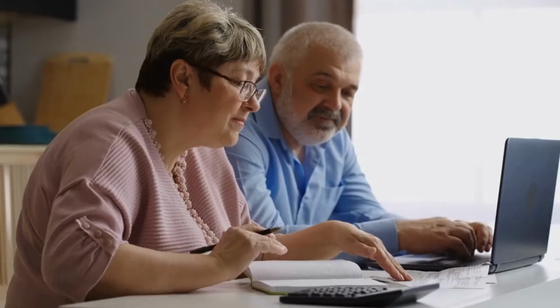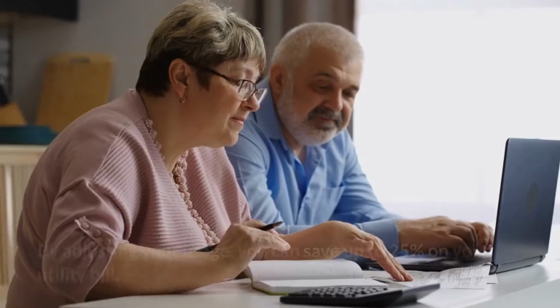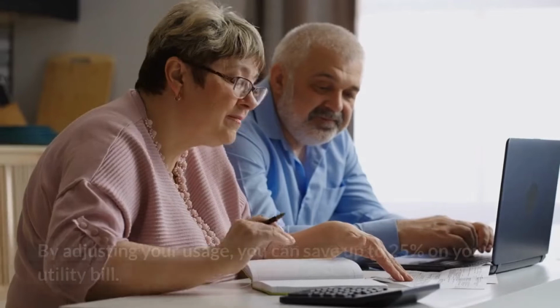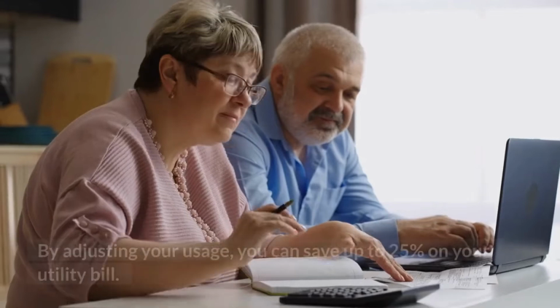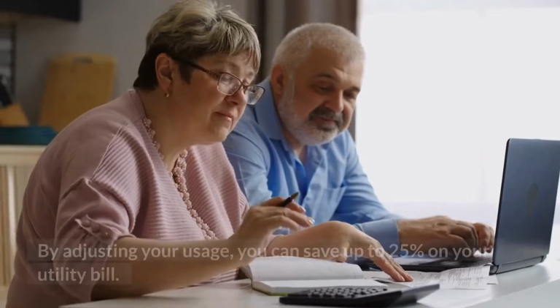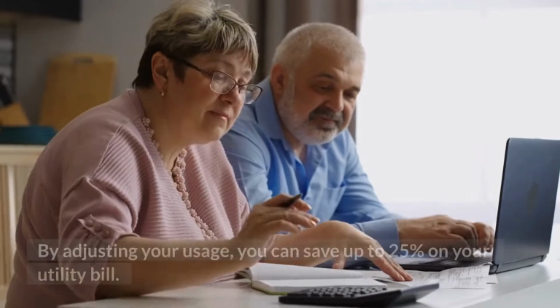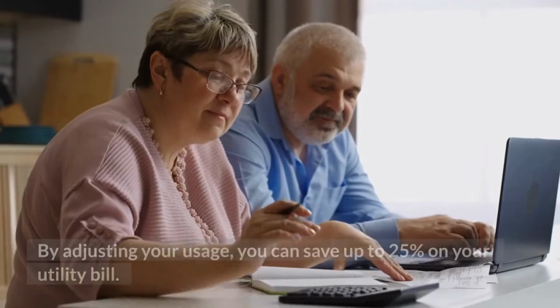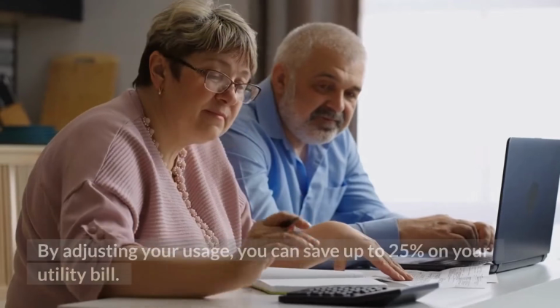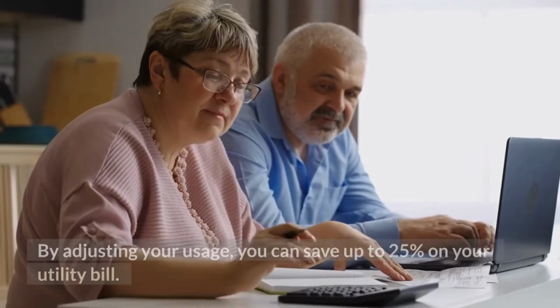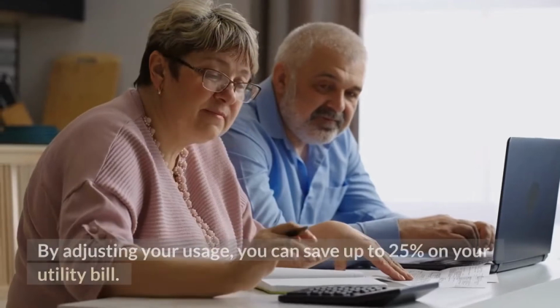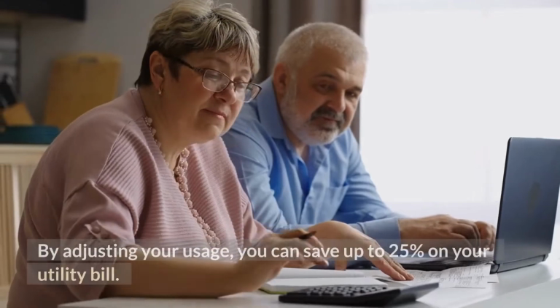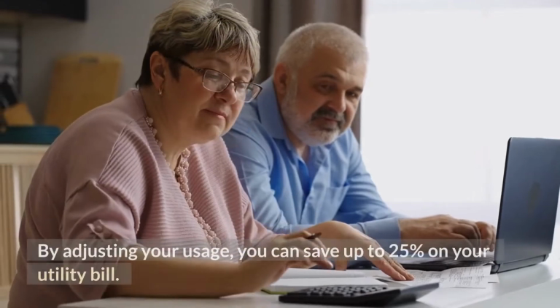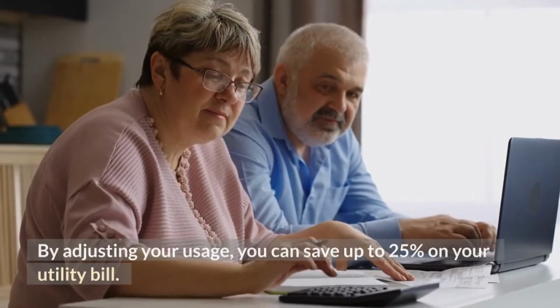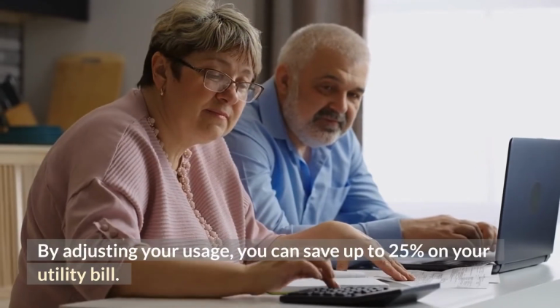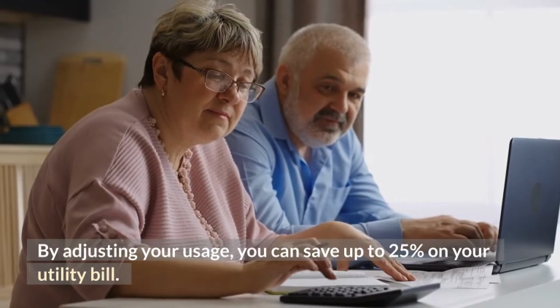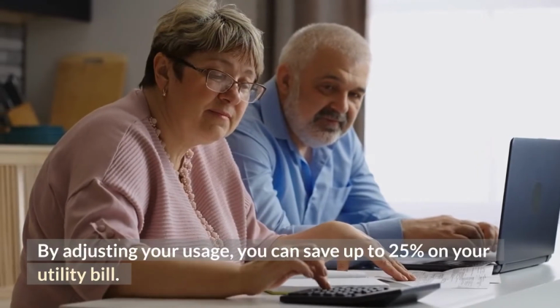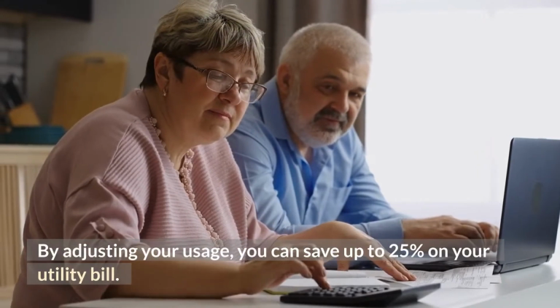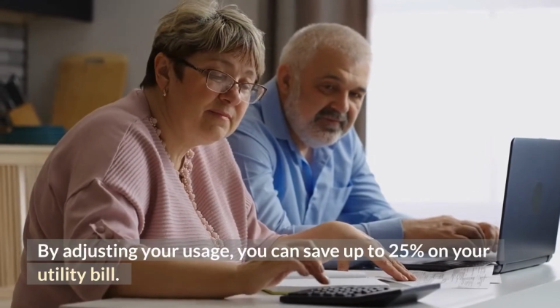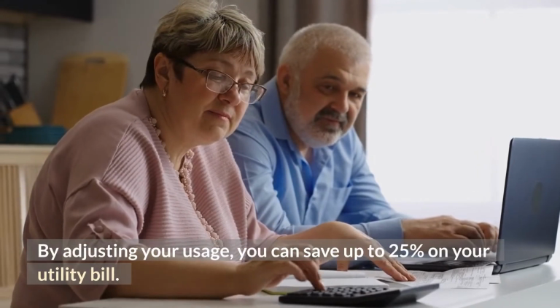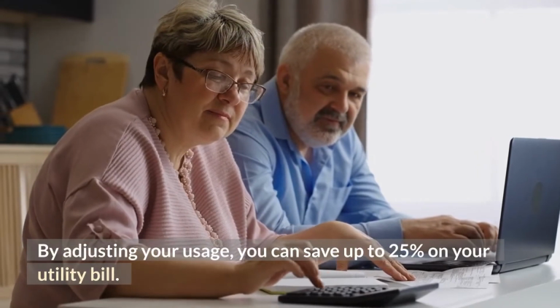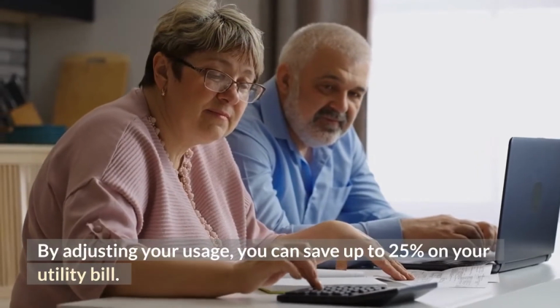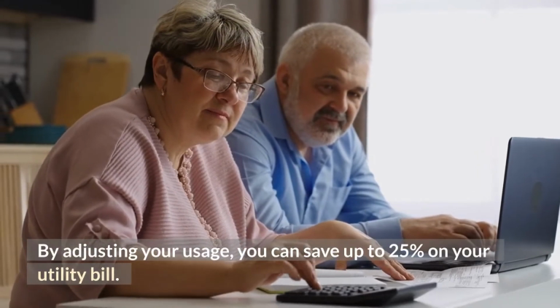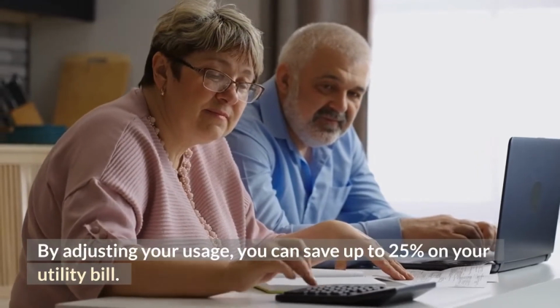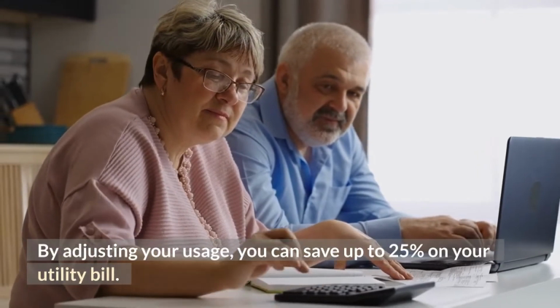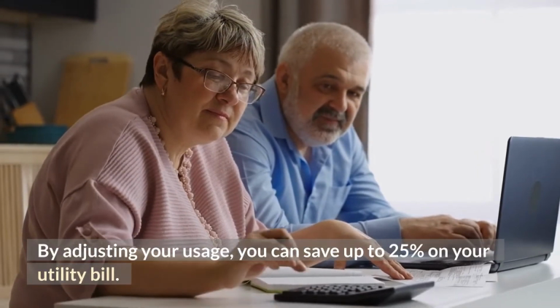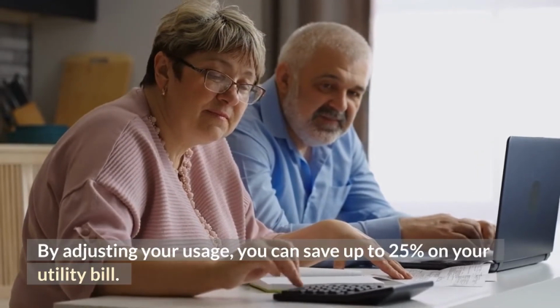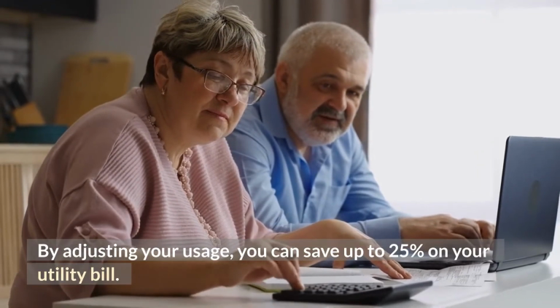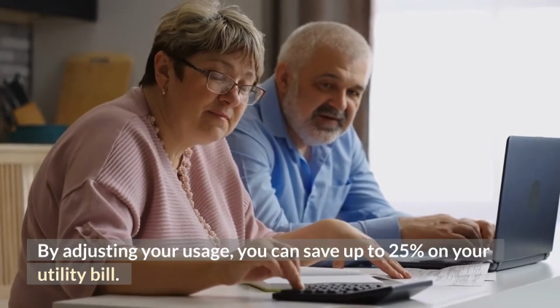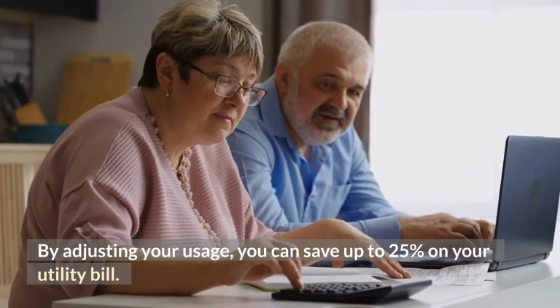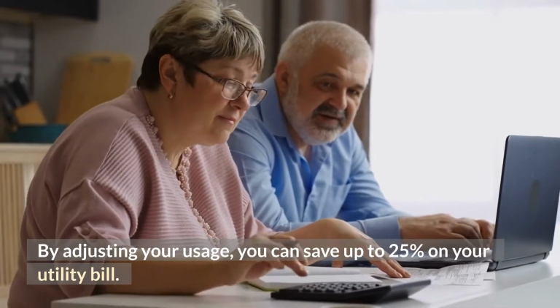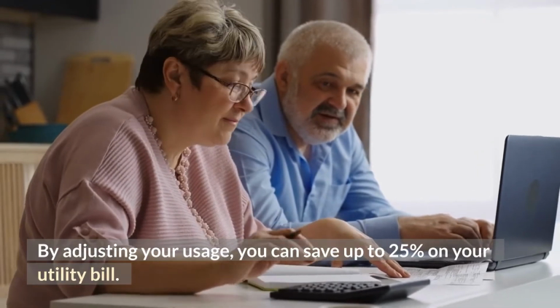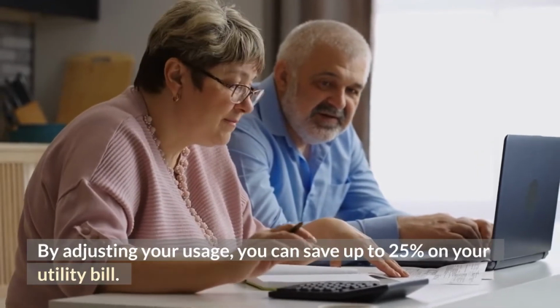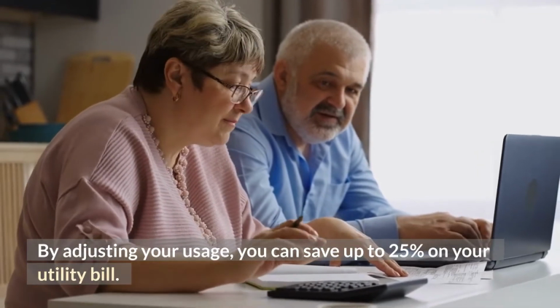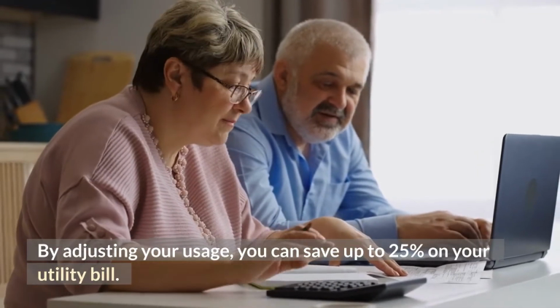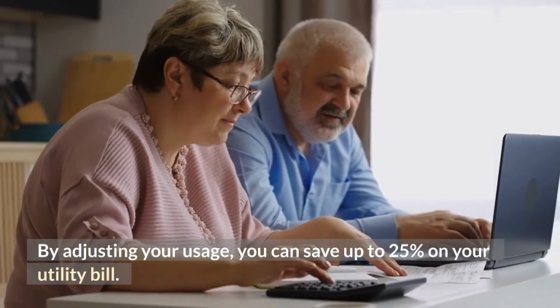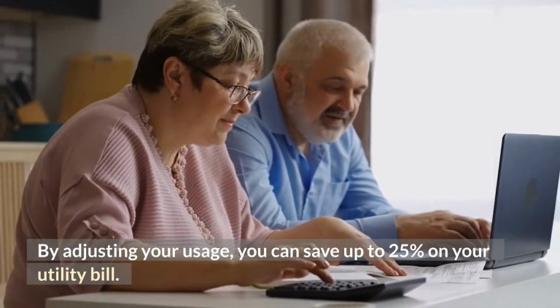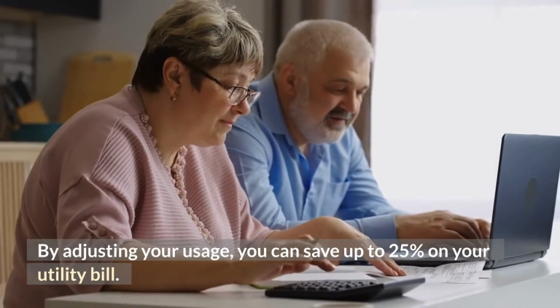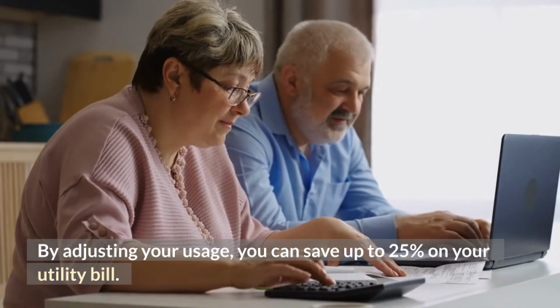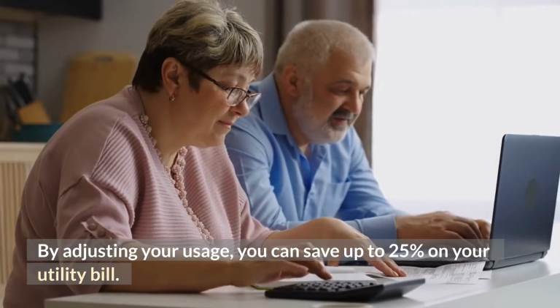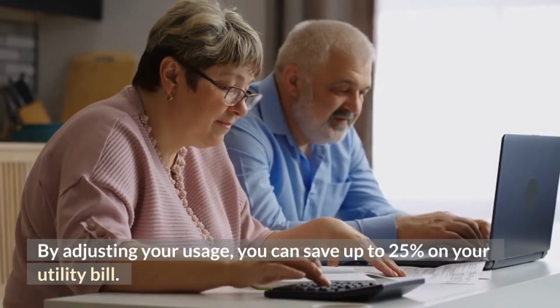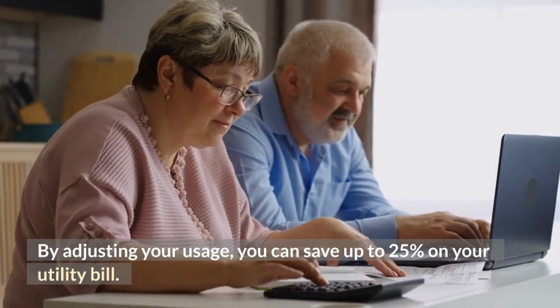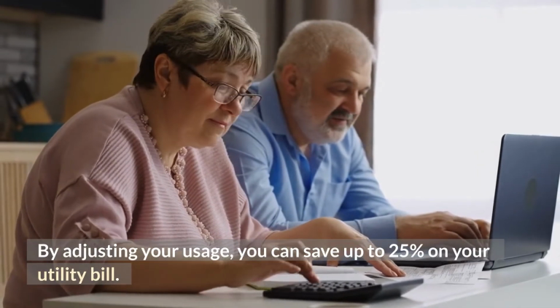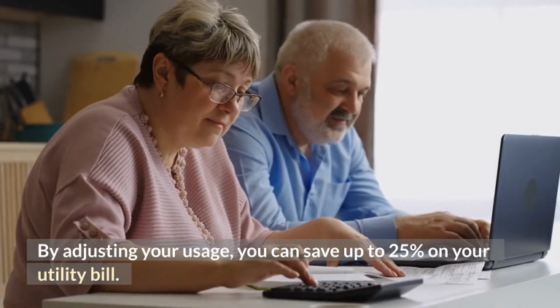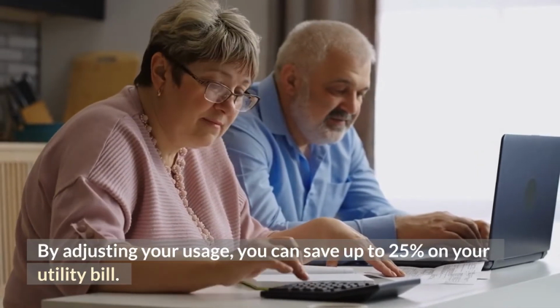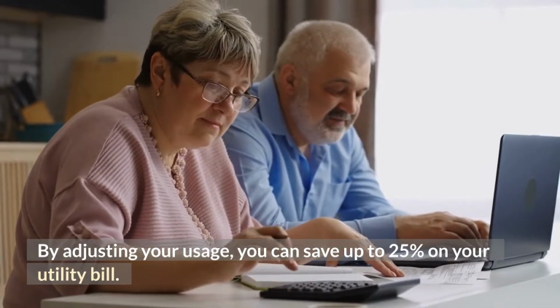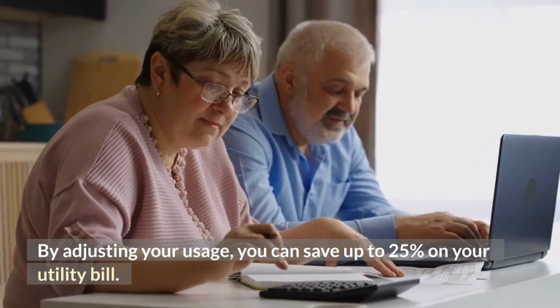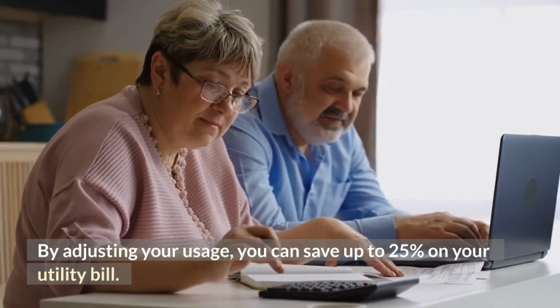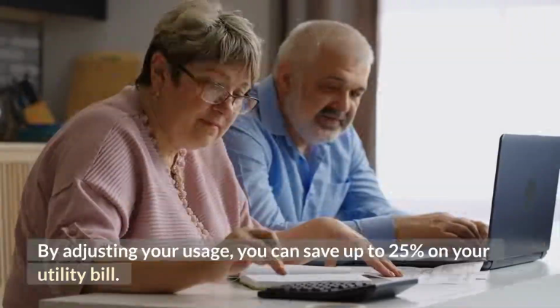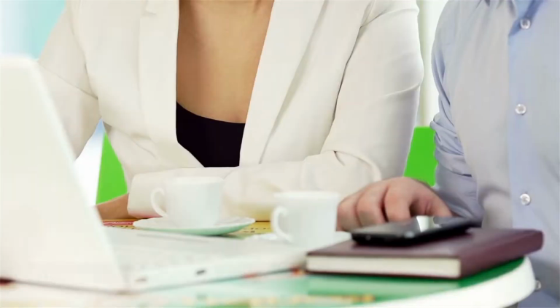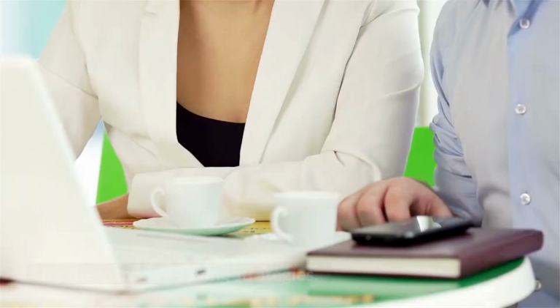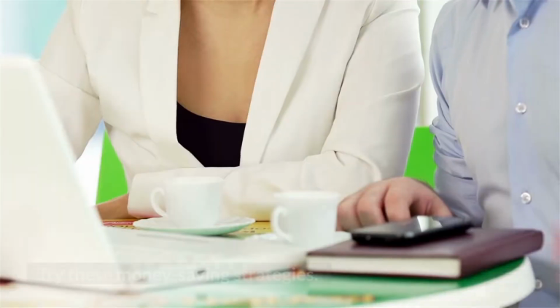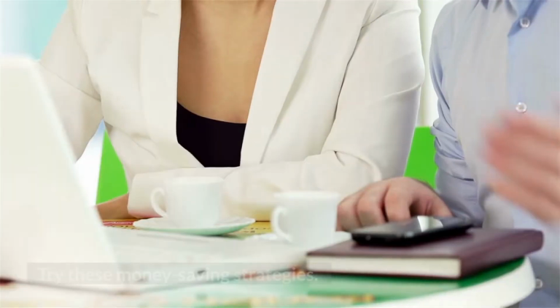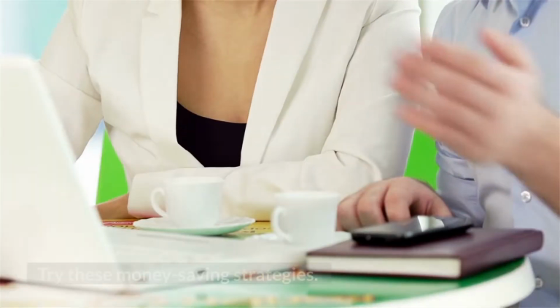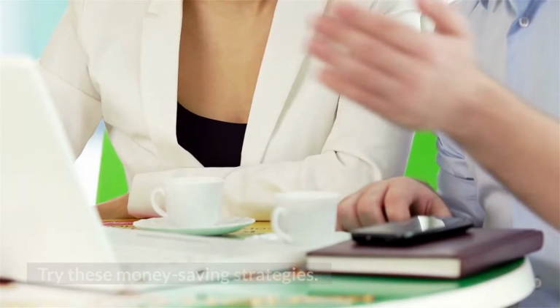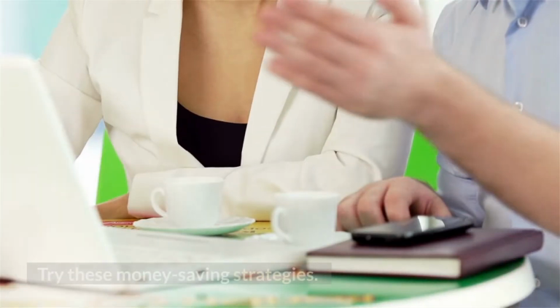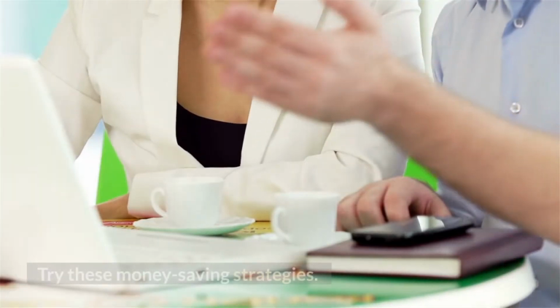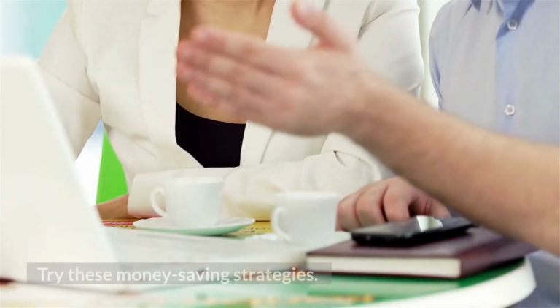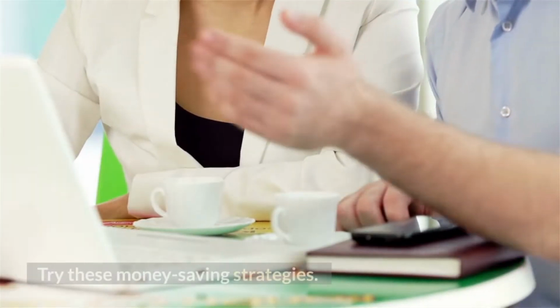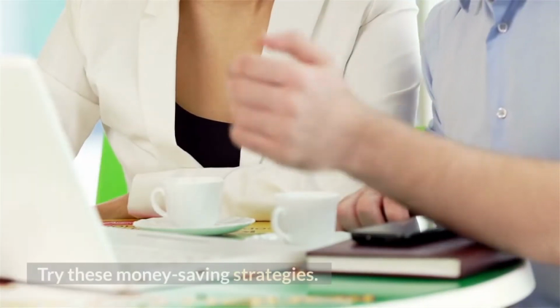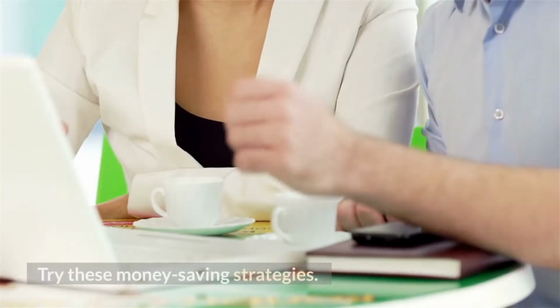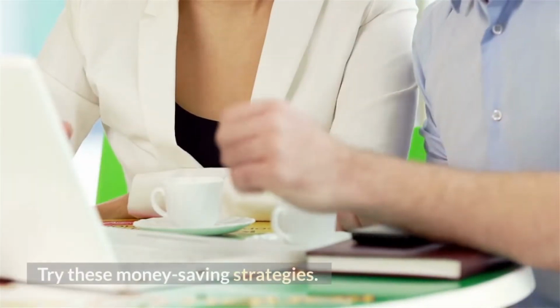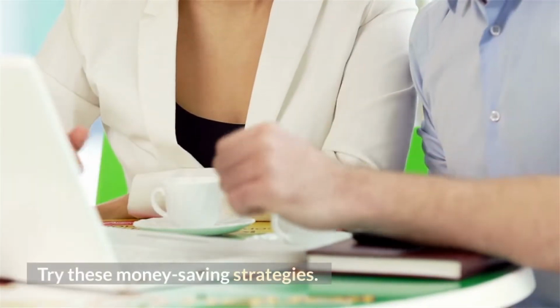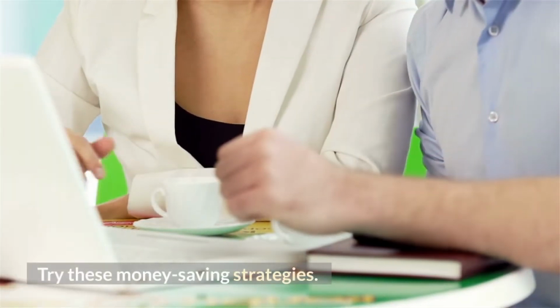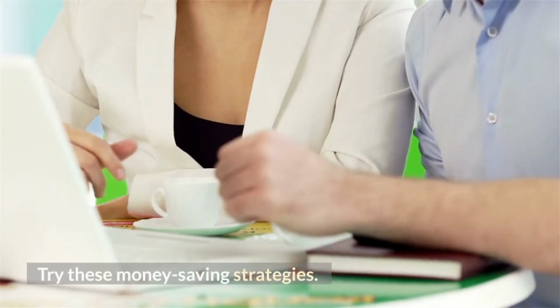By adjusting your usage, you can save up to 25% on your utility bill. Try these money-saving strategies.